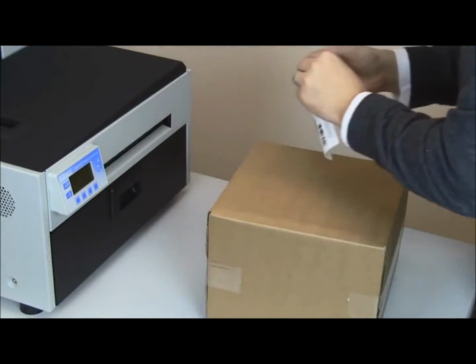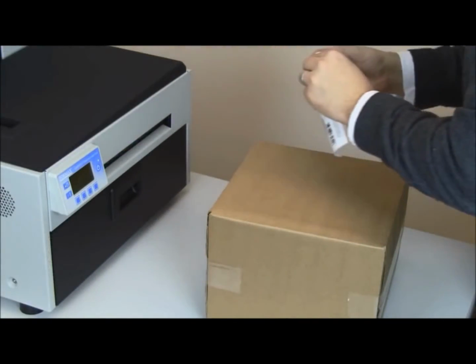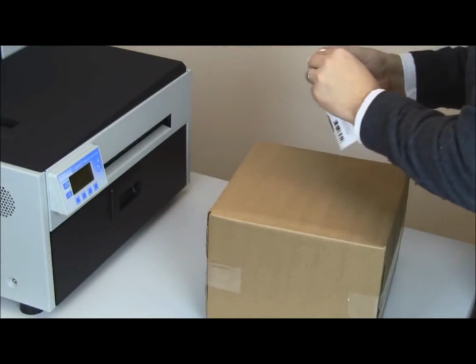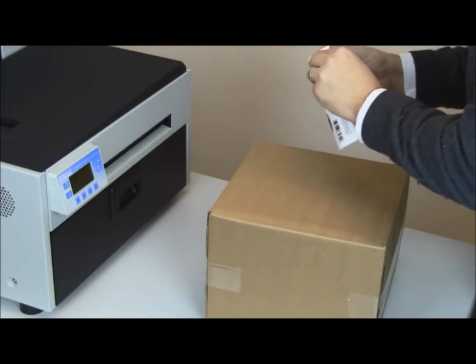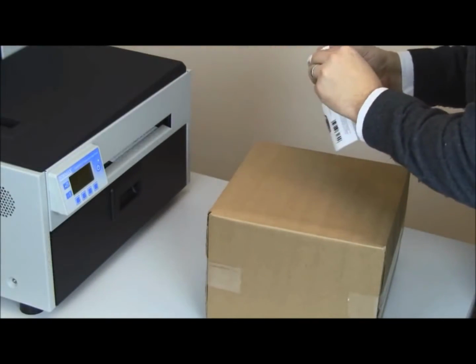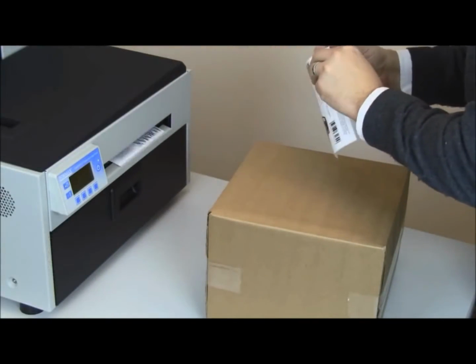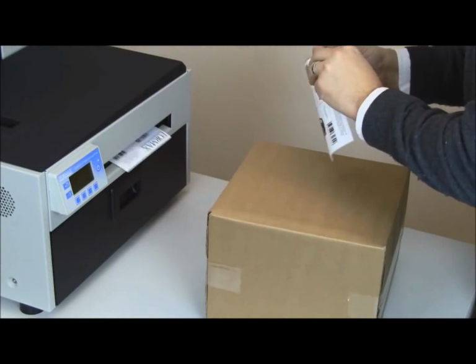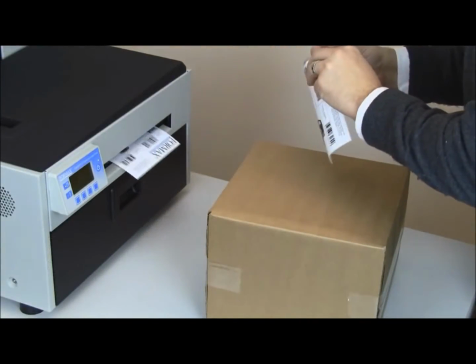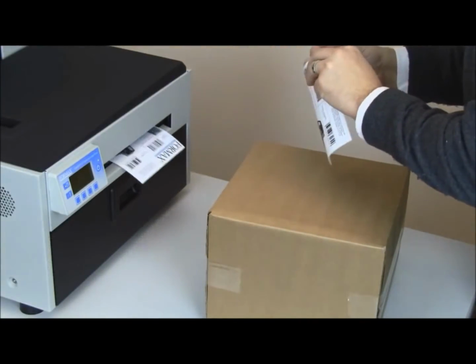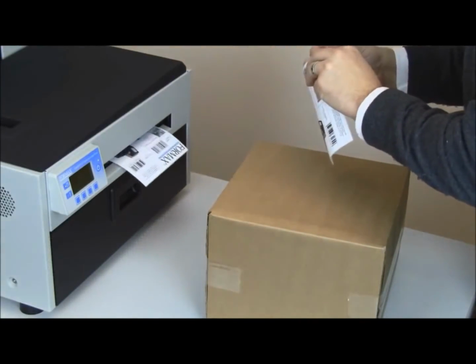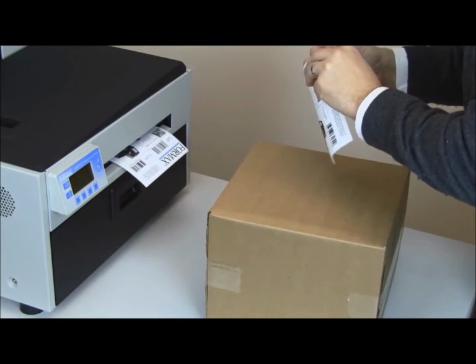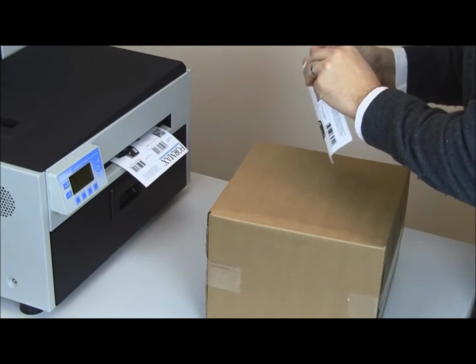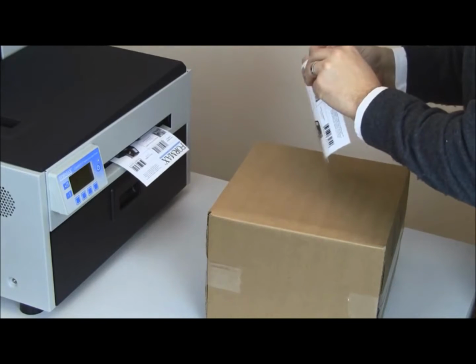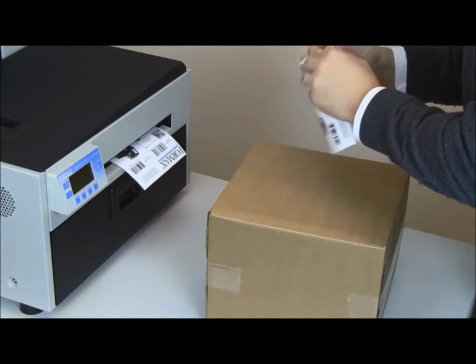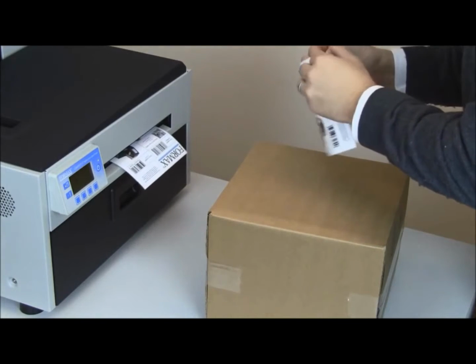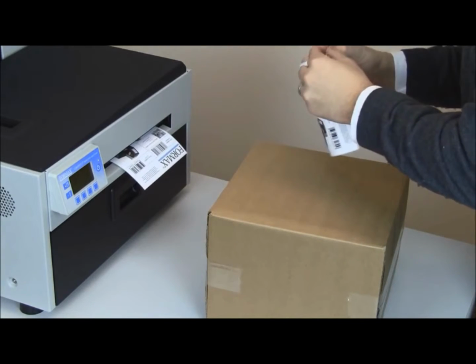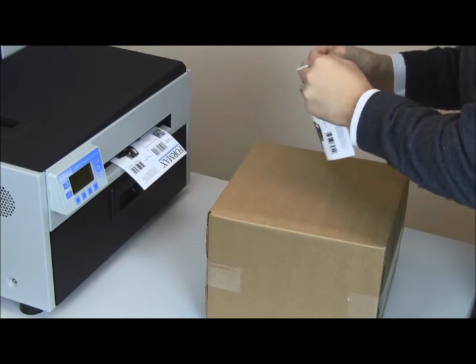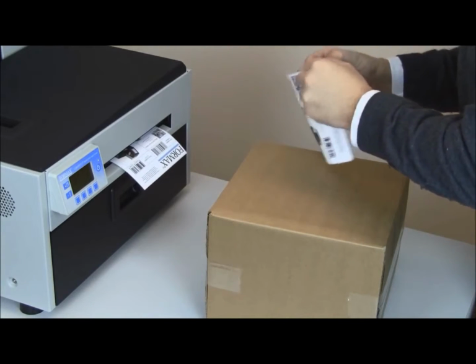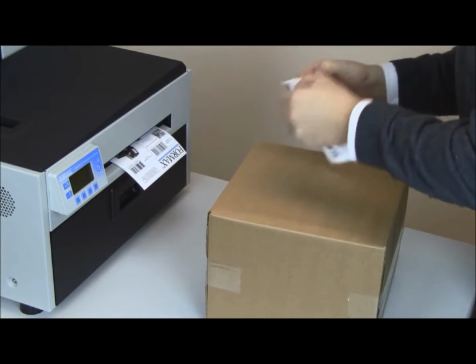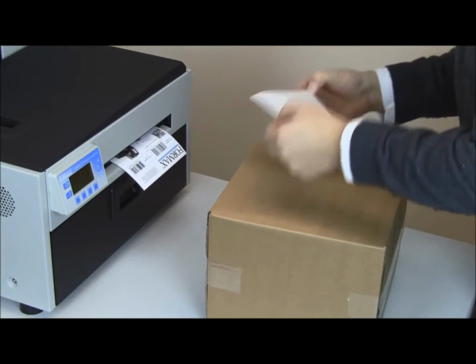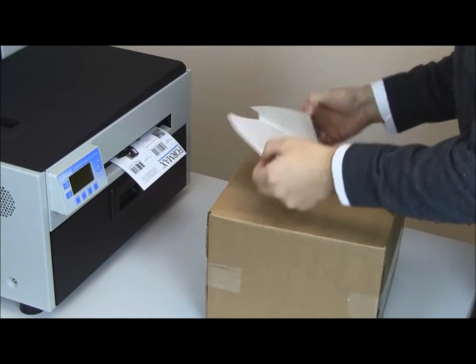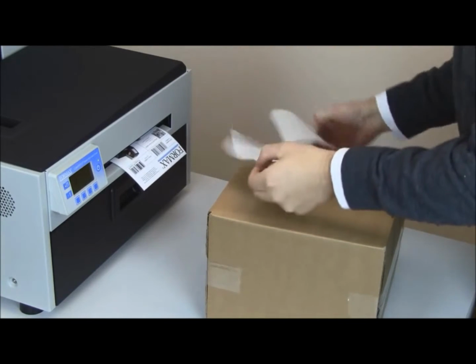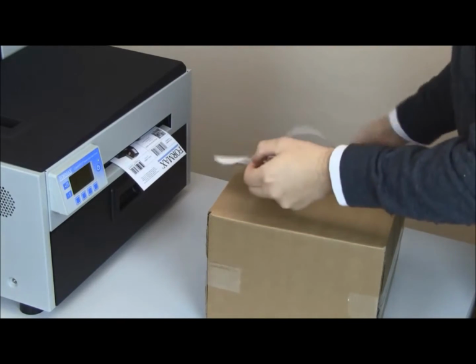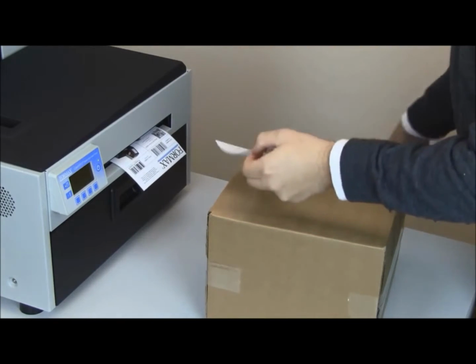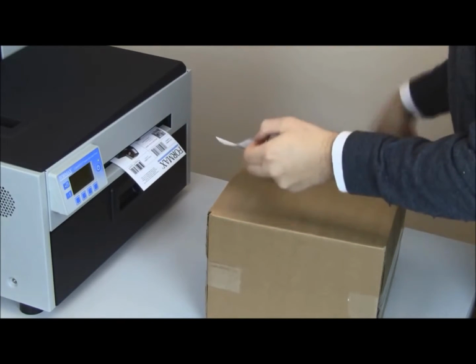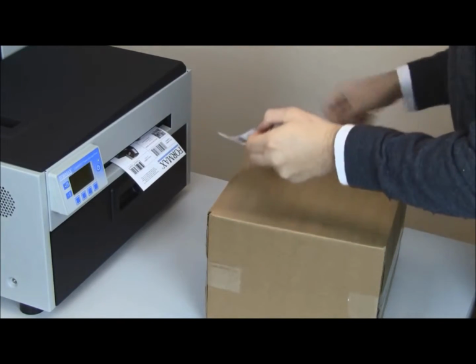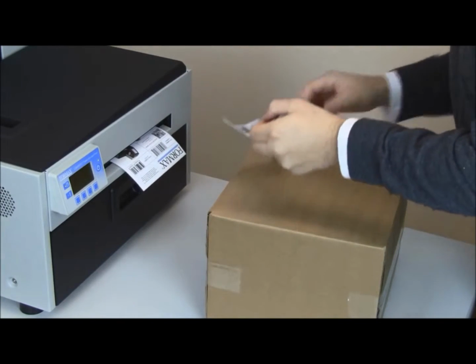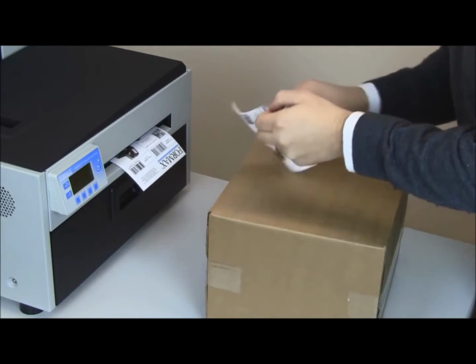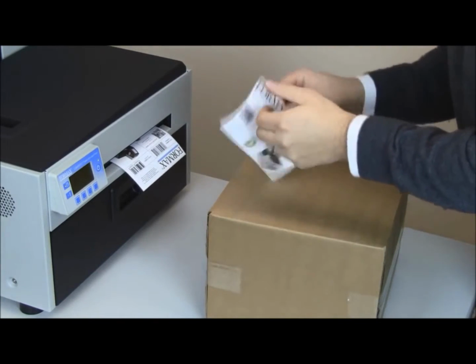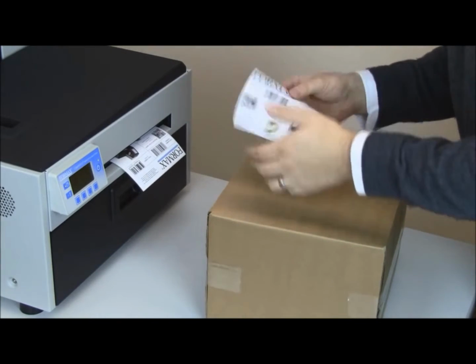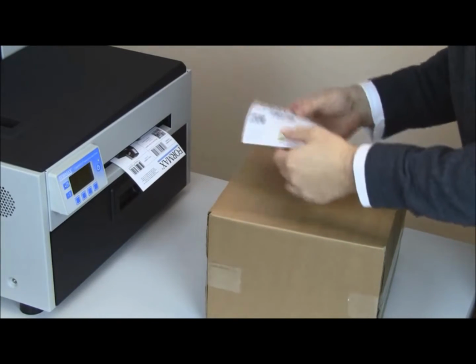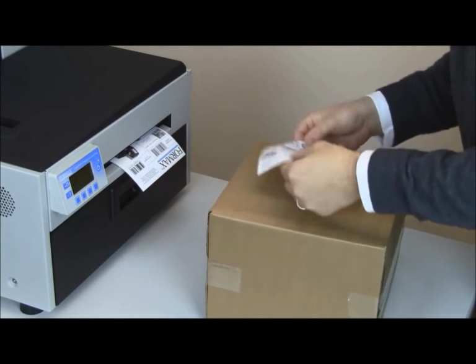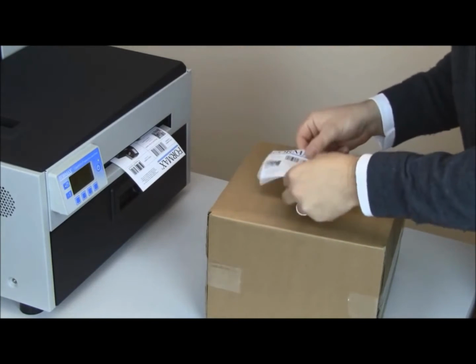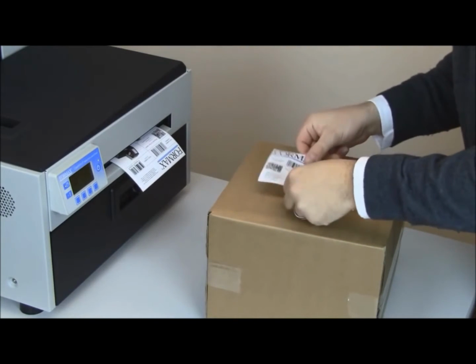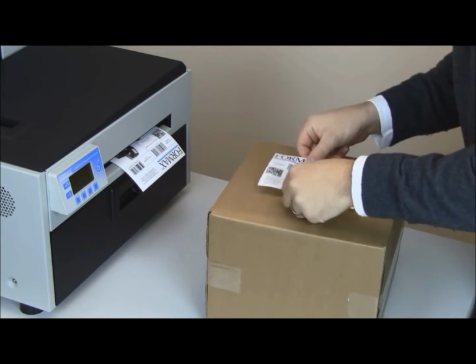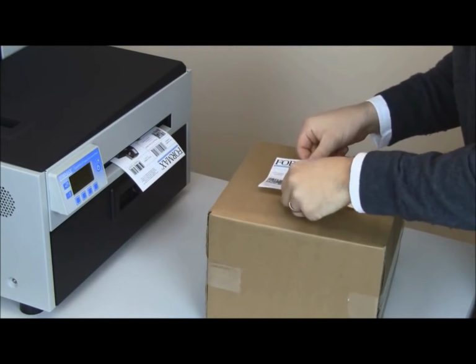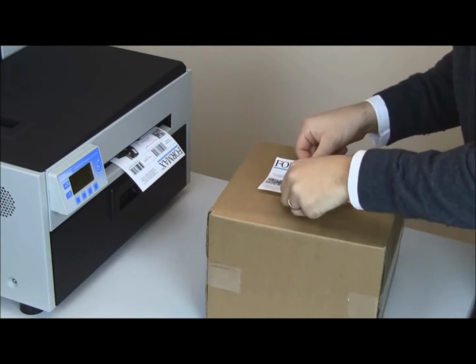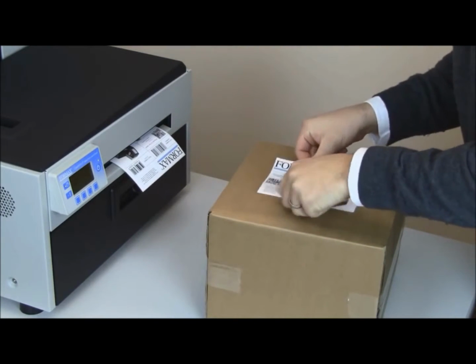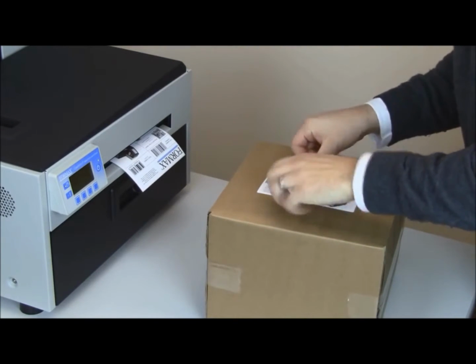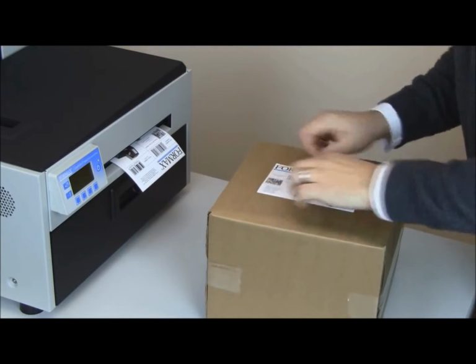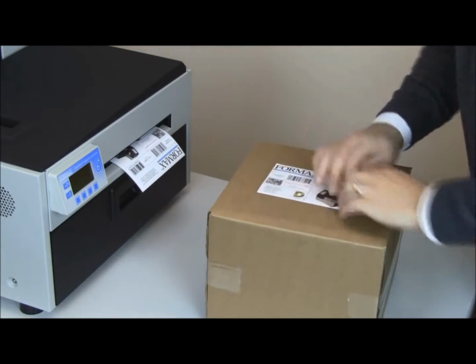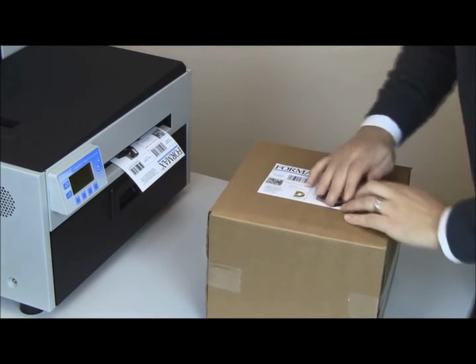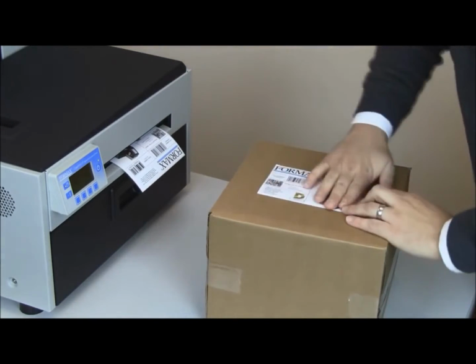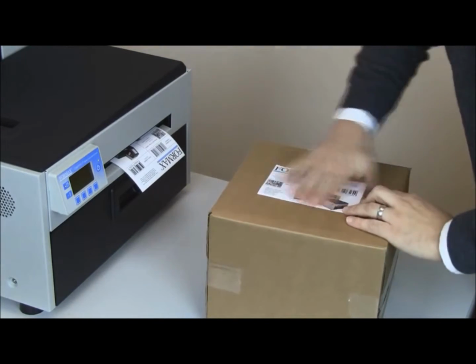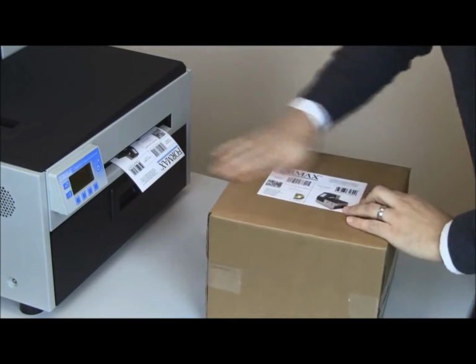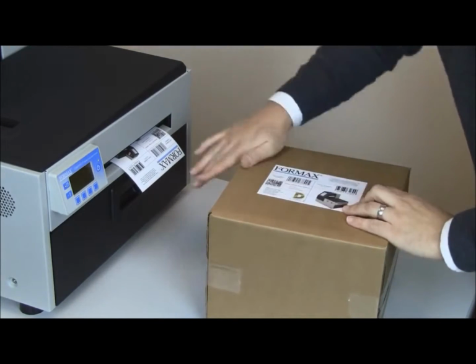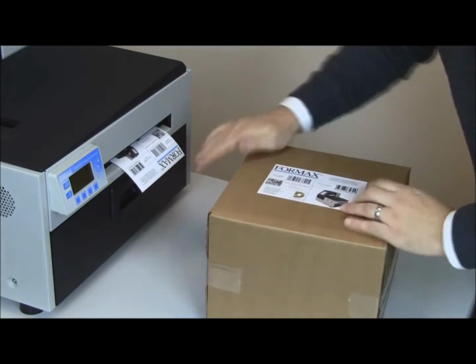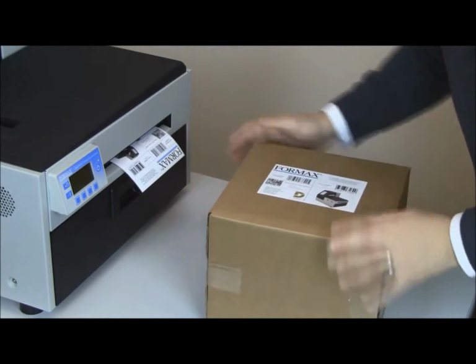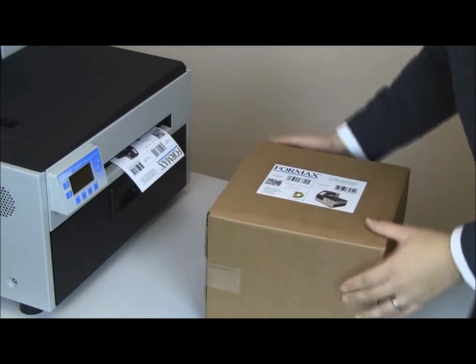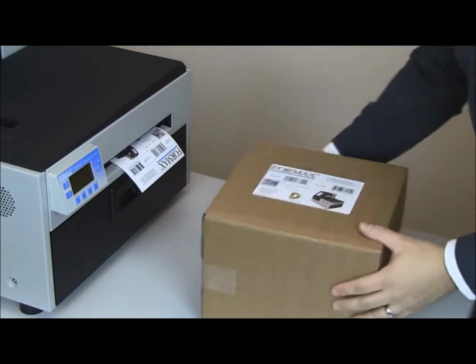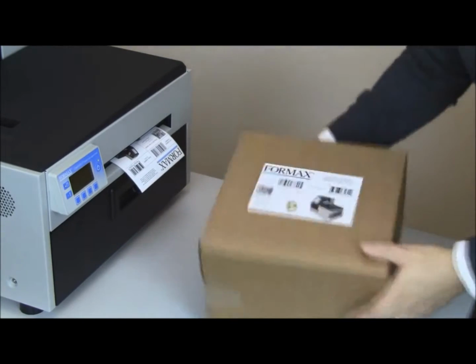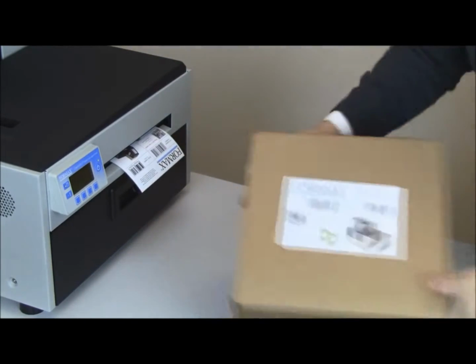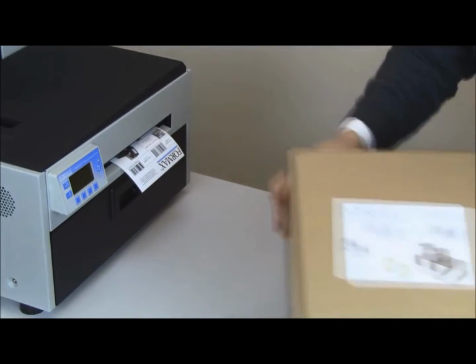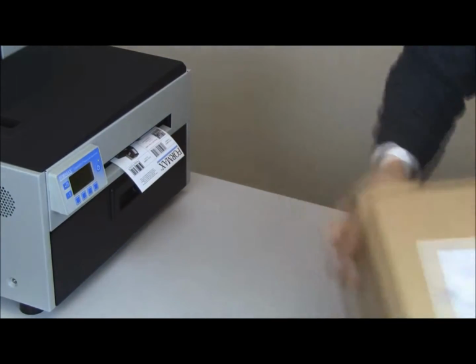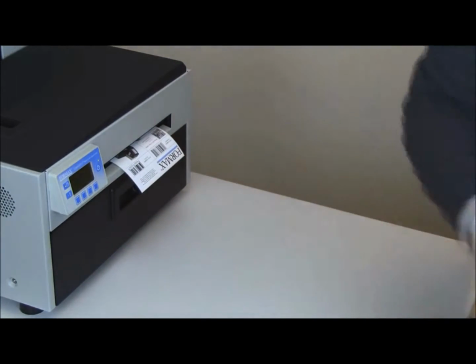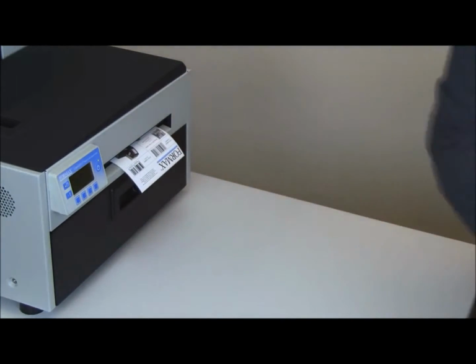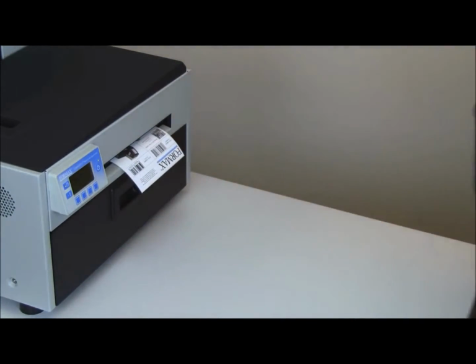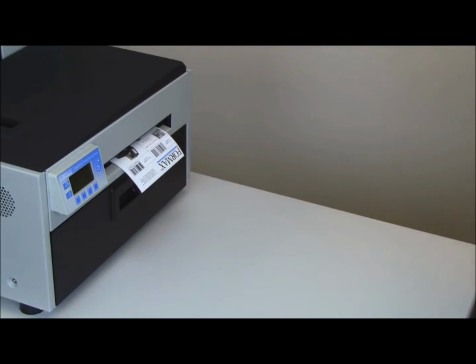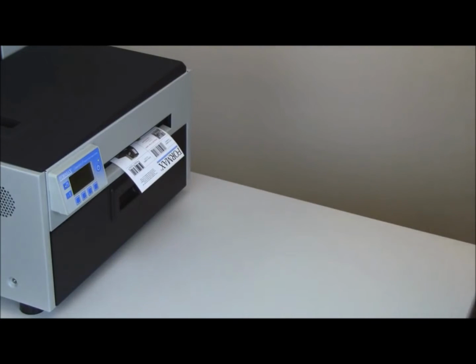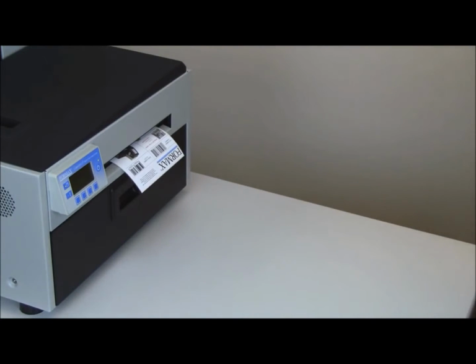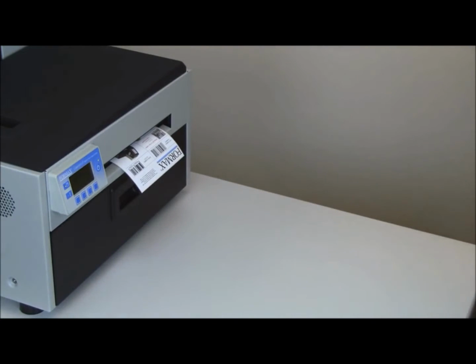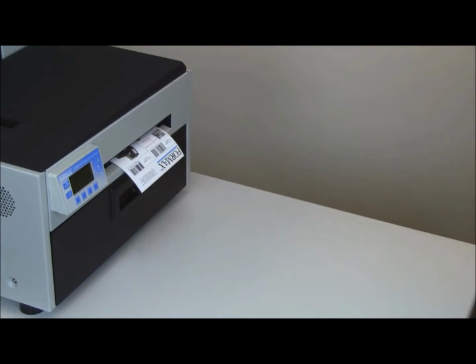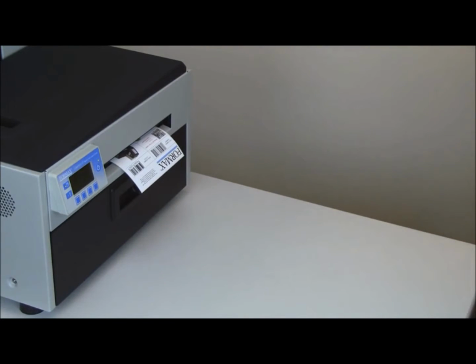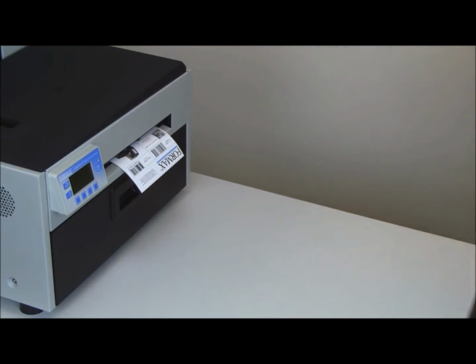Print and present mode cuts each label and holds it in place until removed by the operator, and is useful for in-line operations.